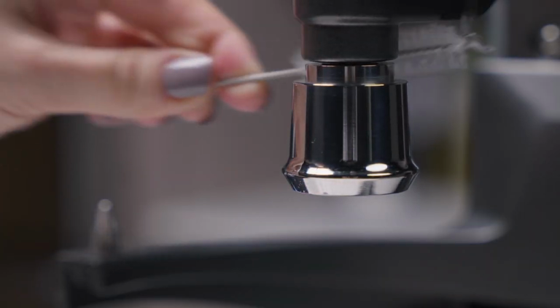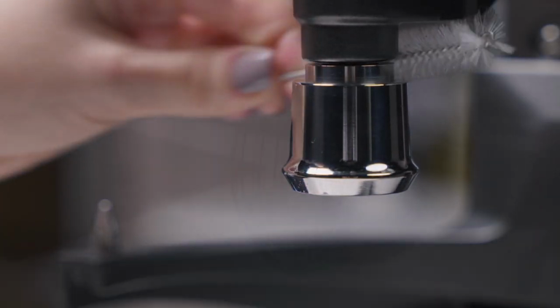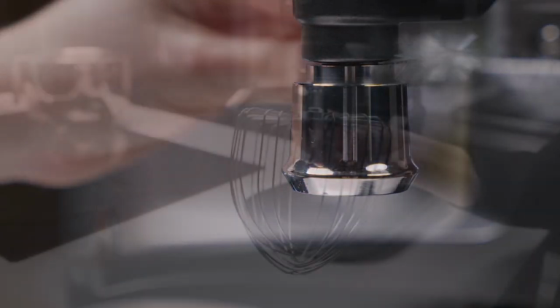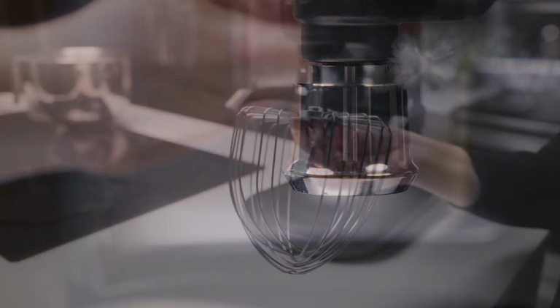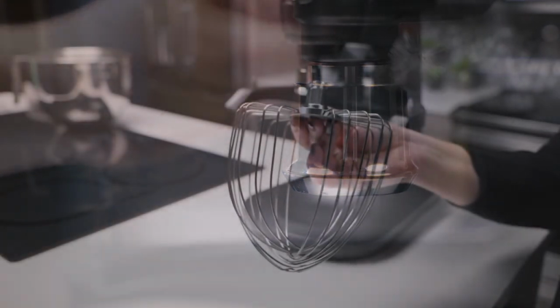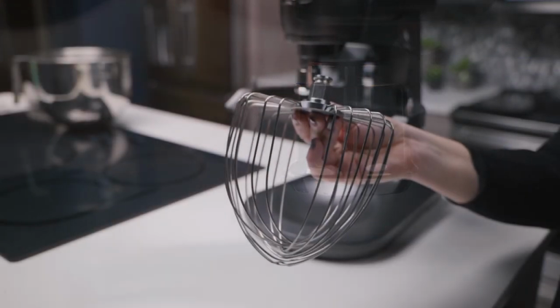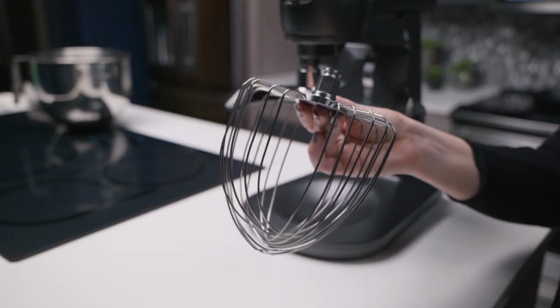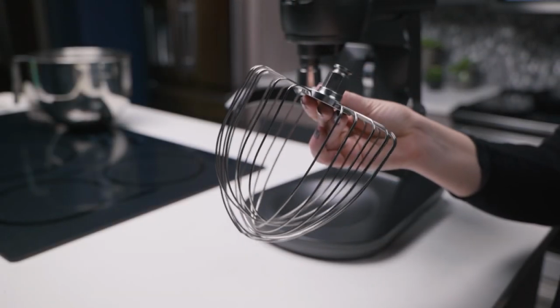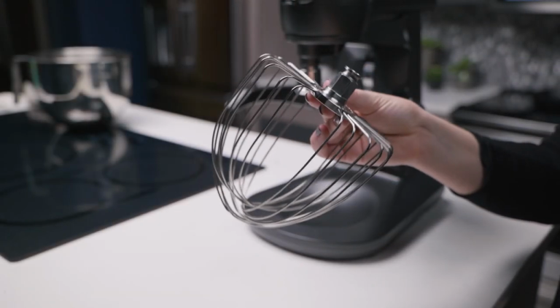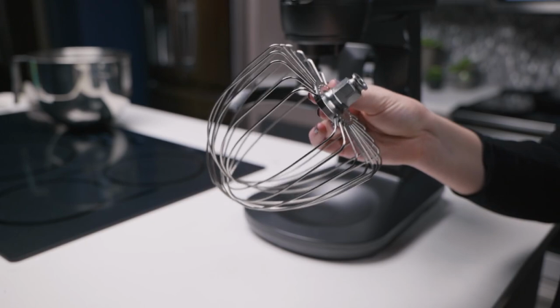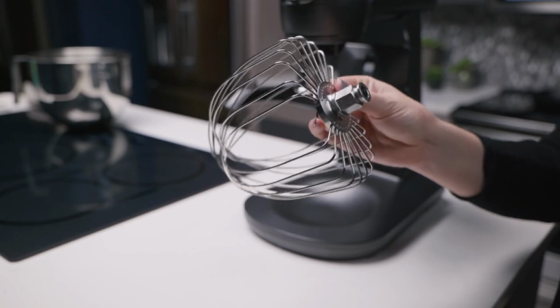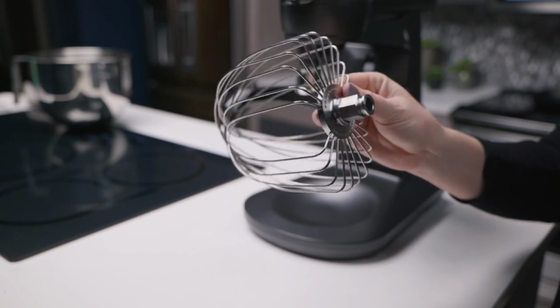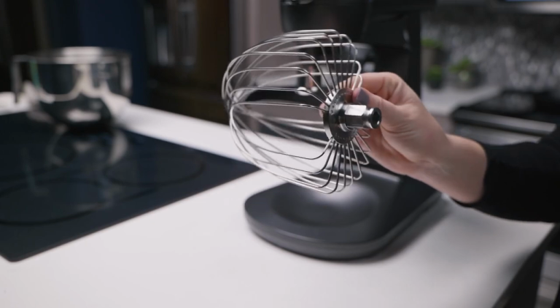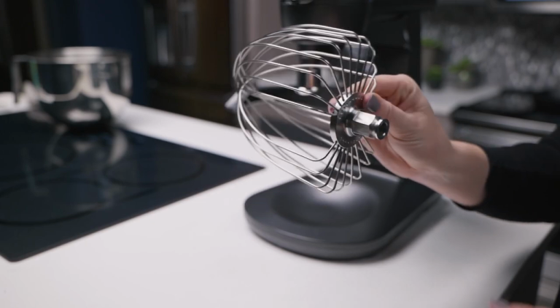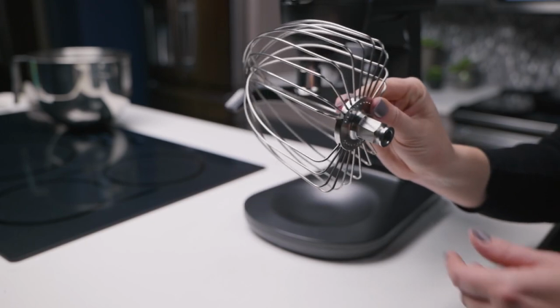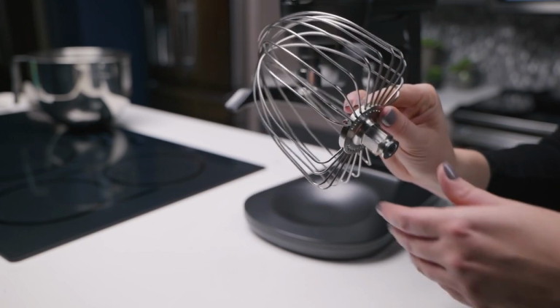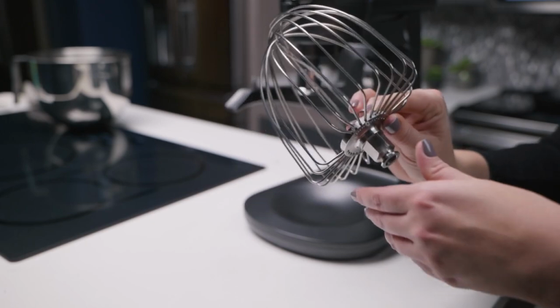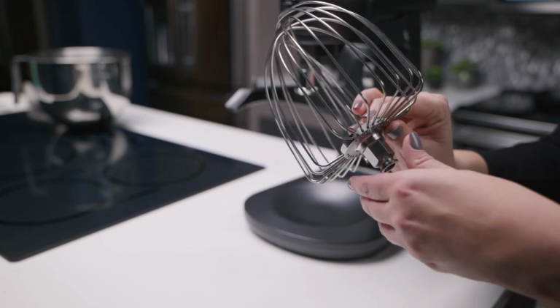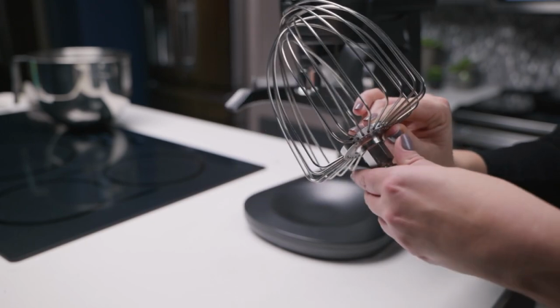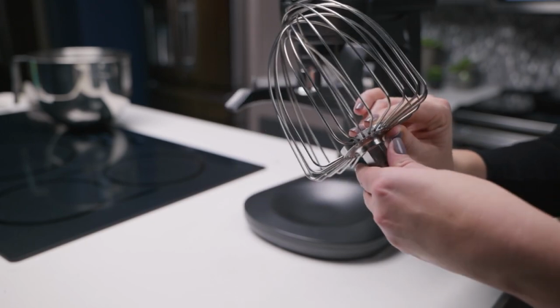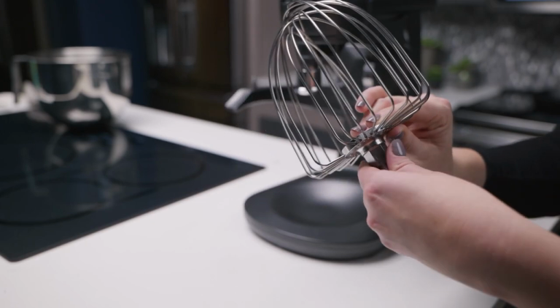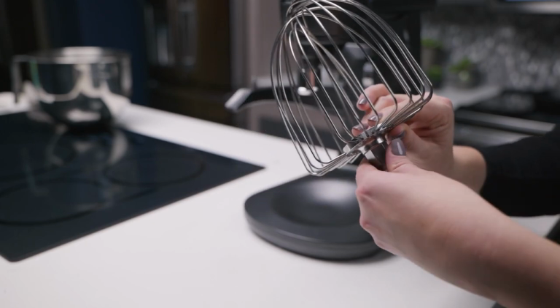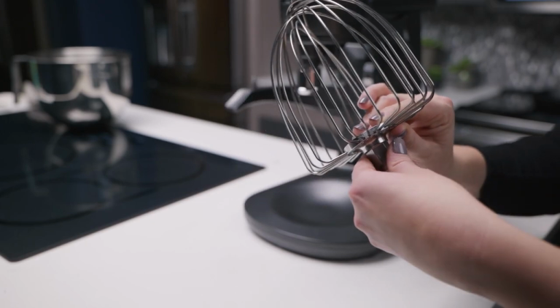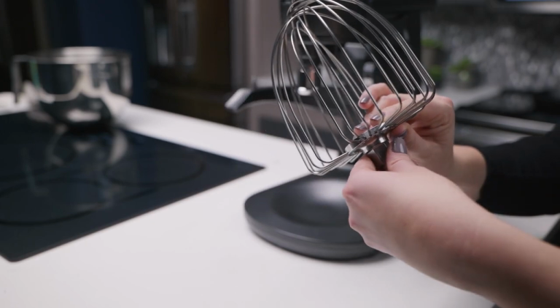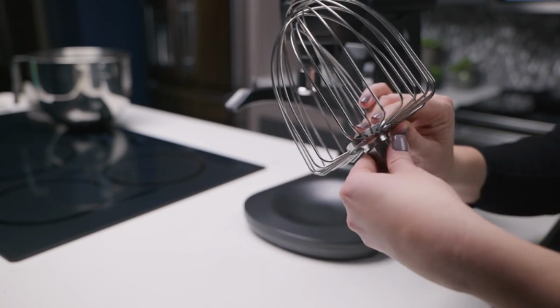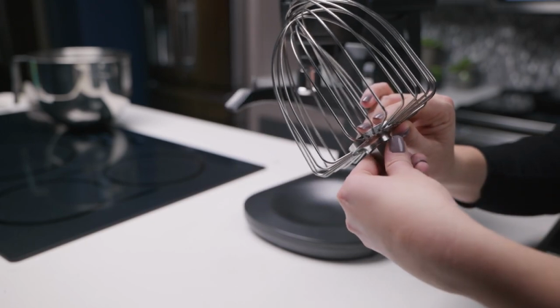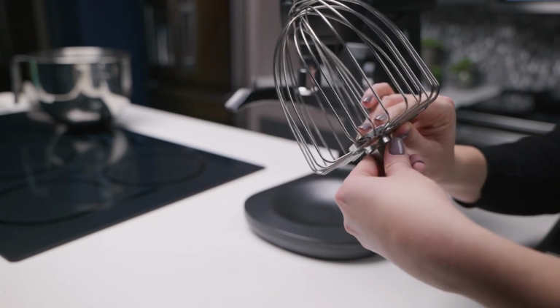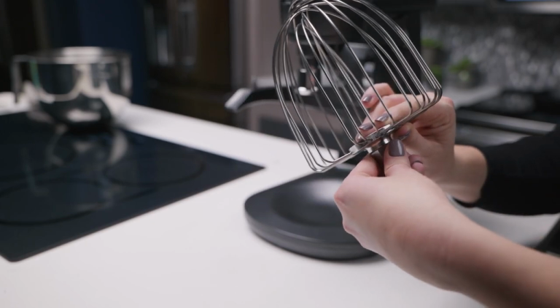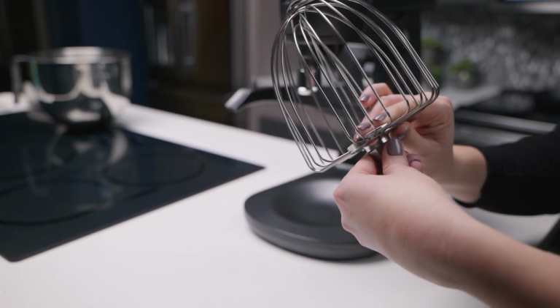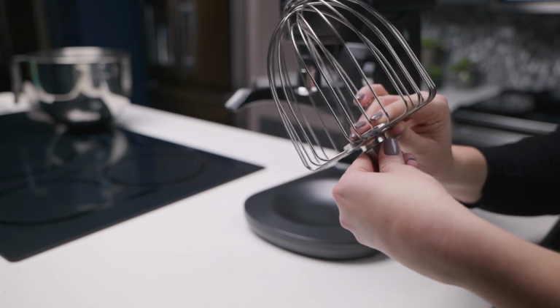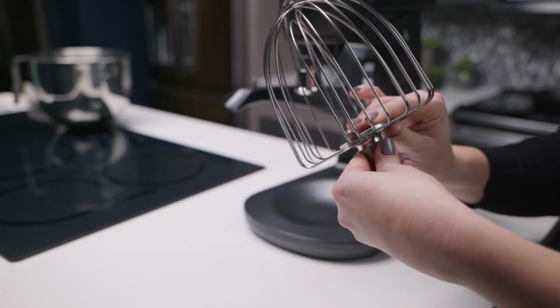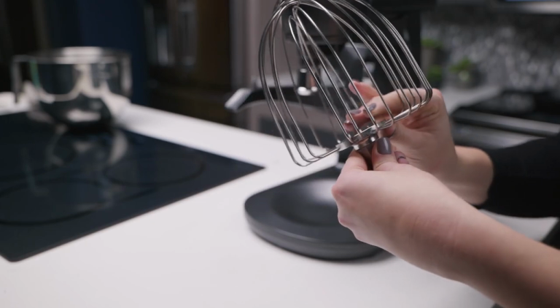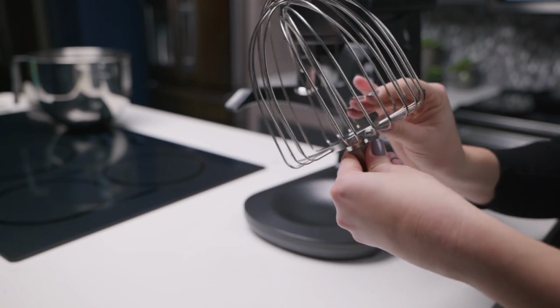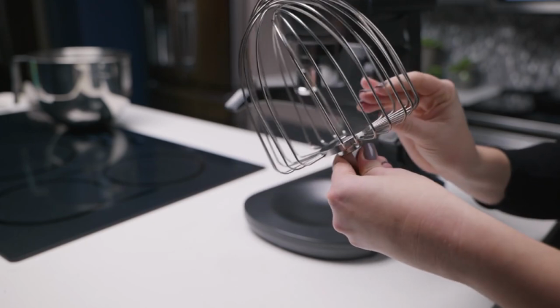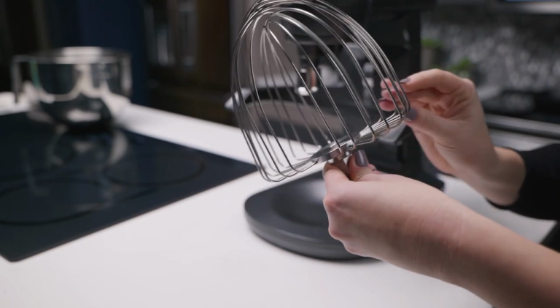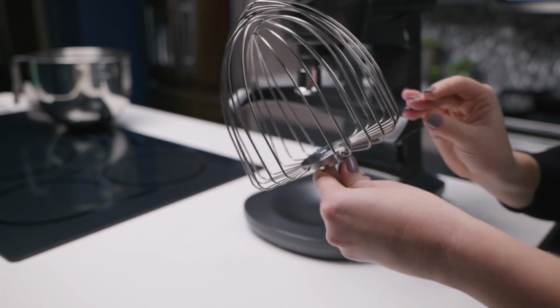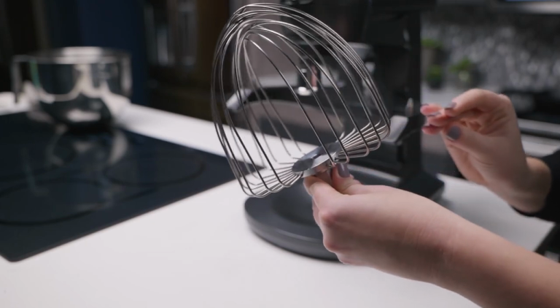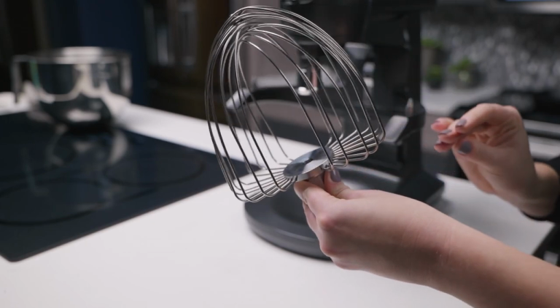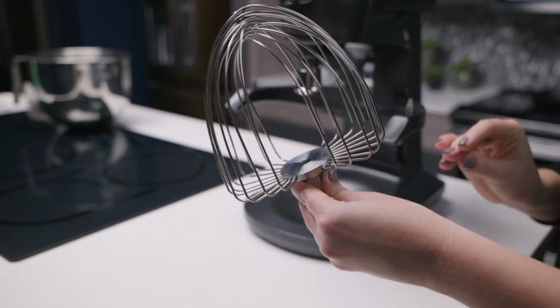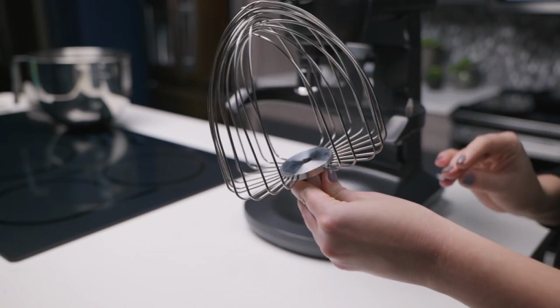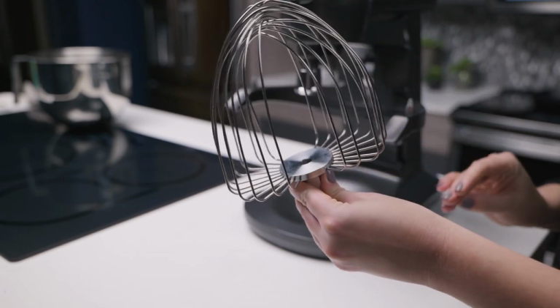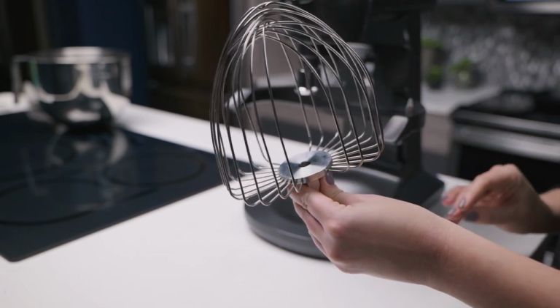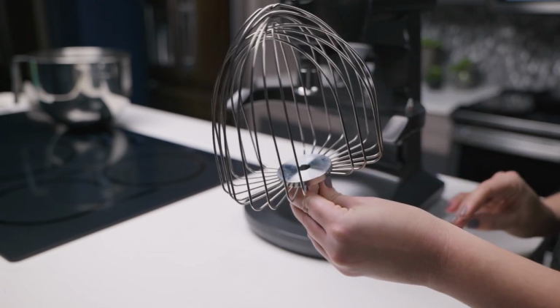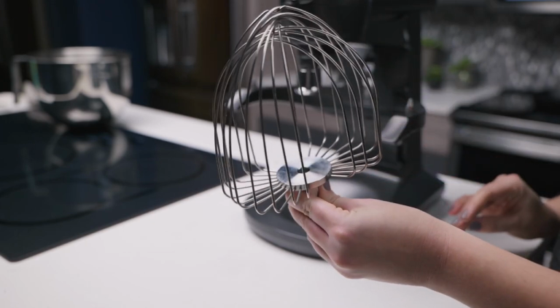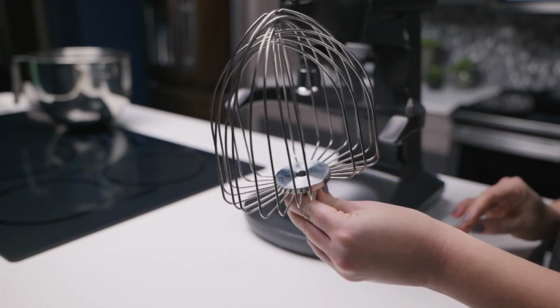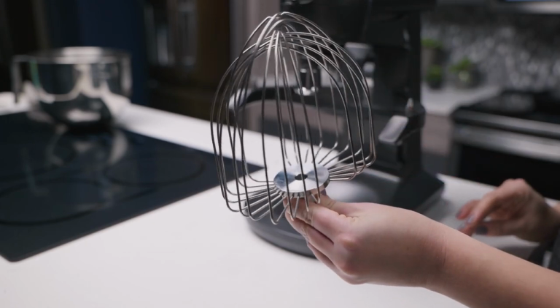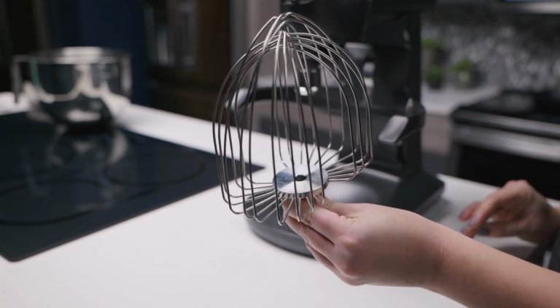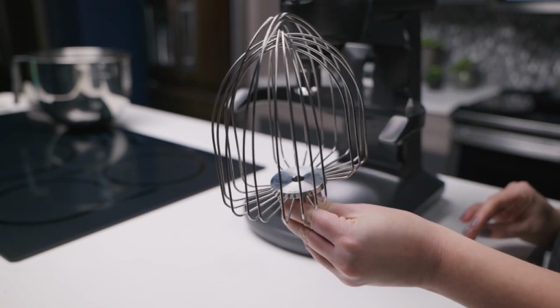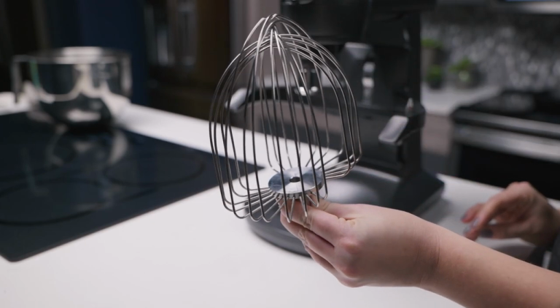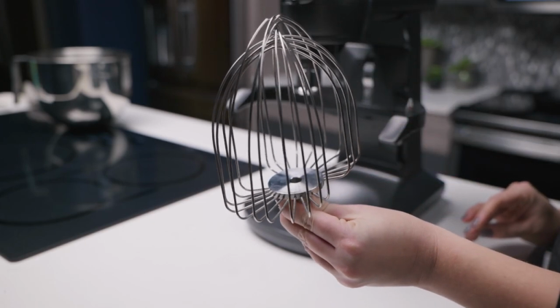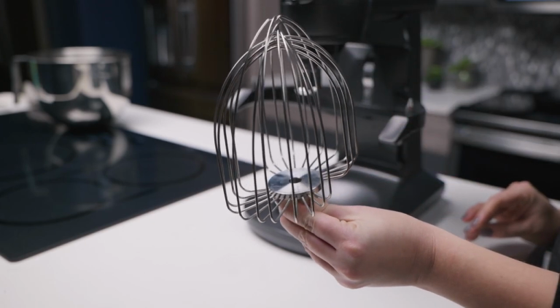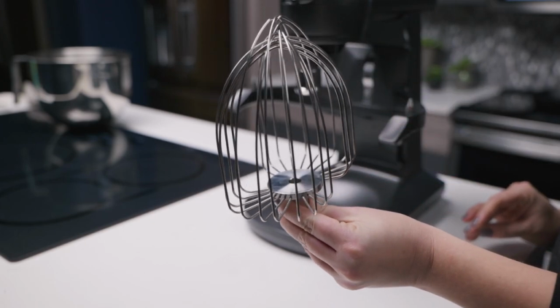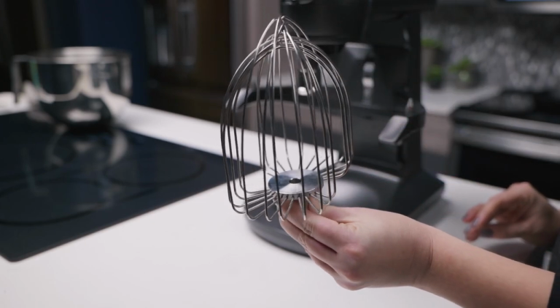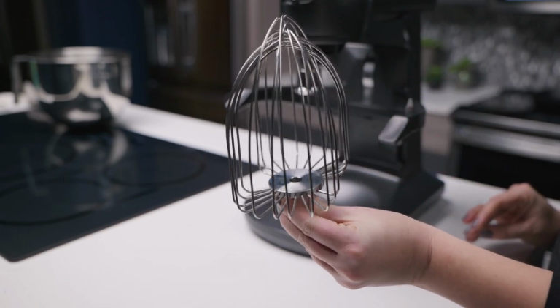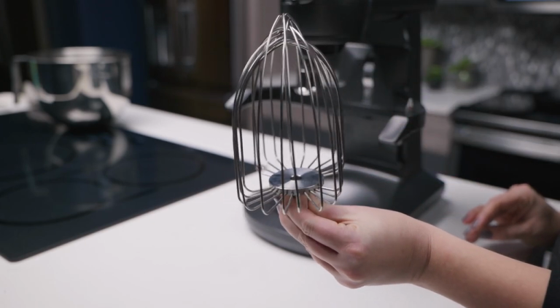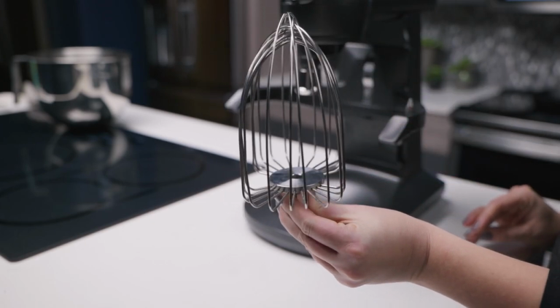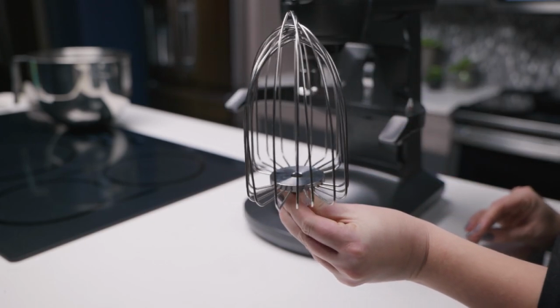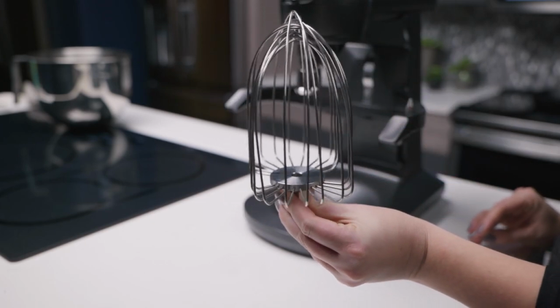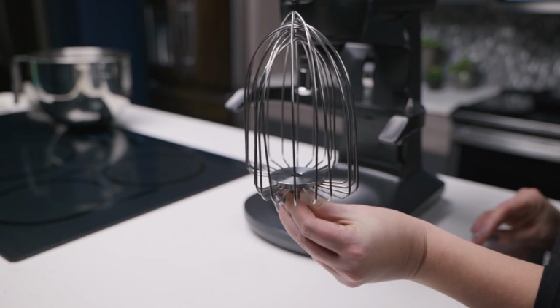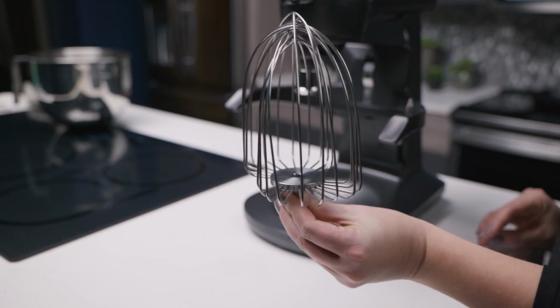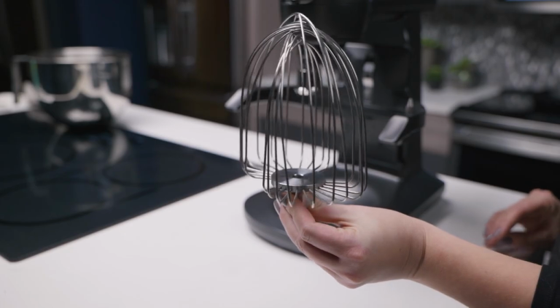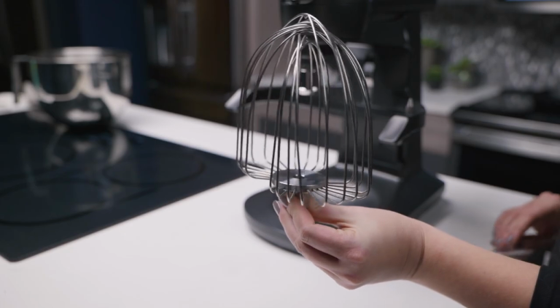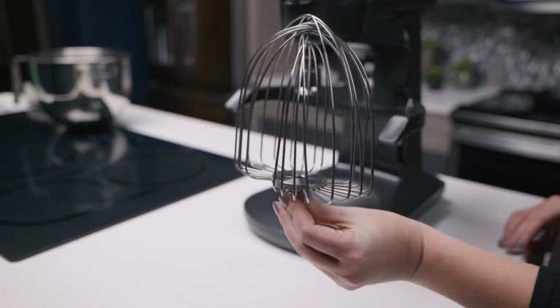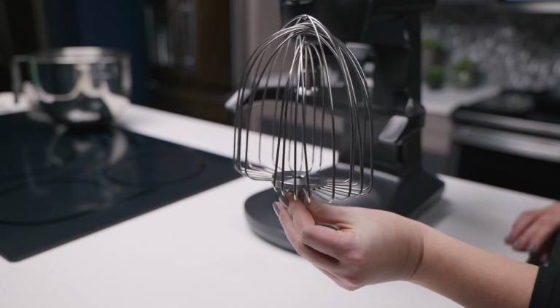The Profile Smart Mixer with AutoSense comes with a uniquely designed whisk that's easy to hold and clean.